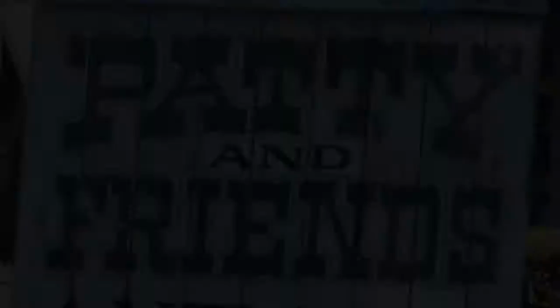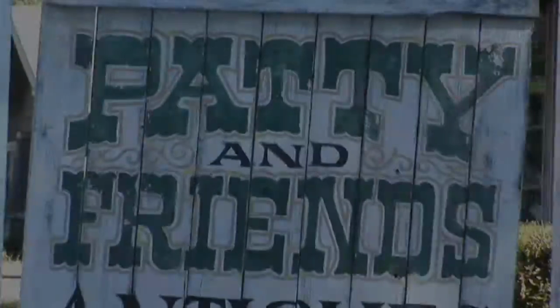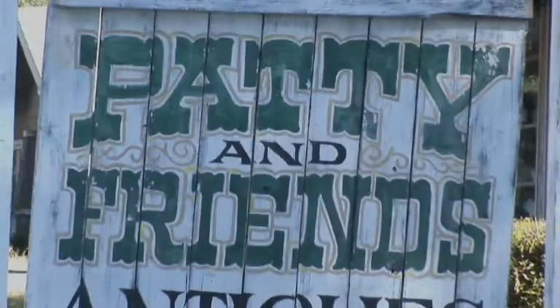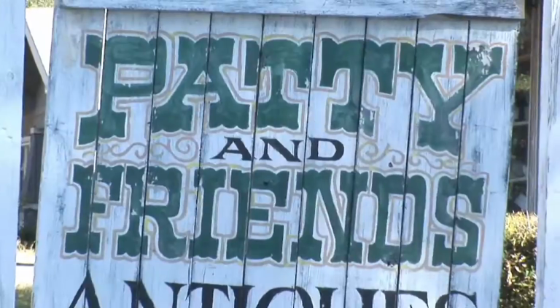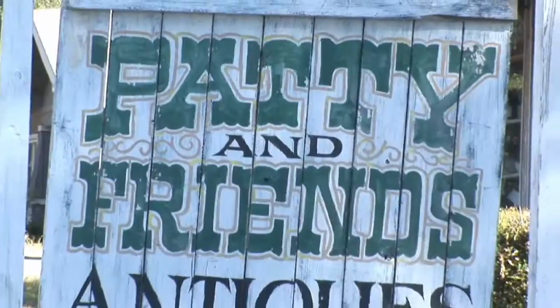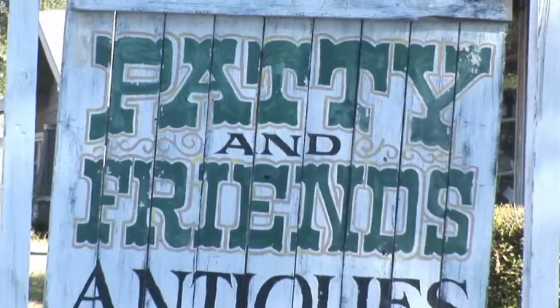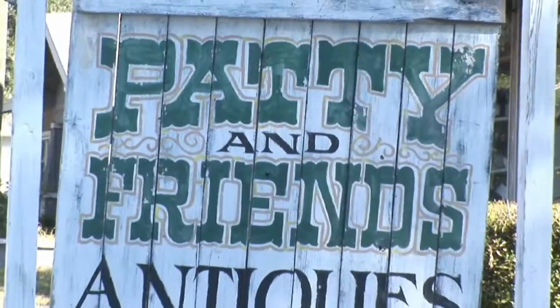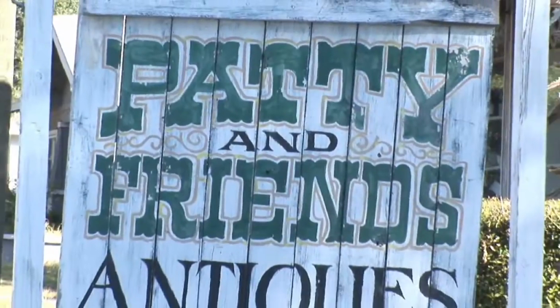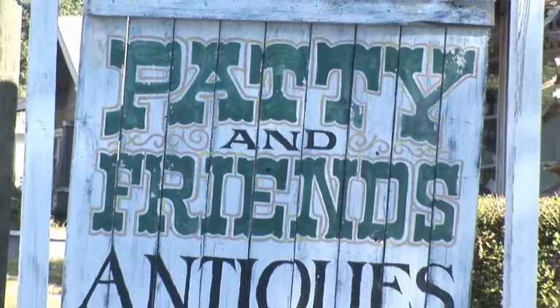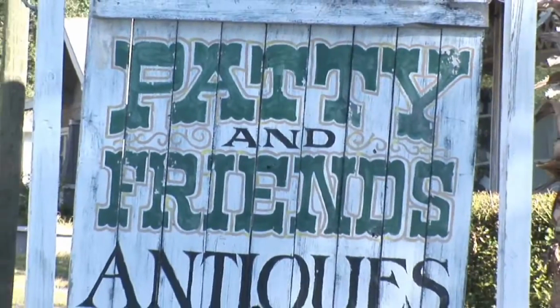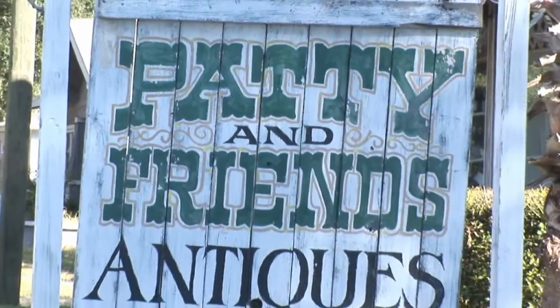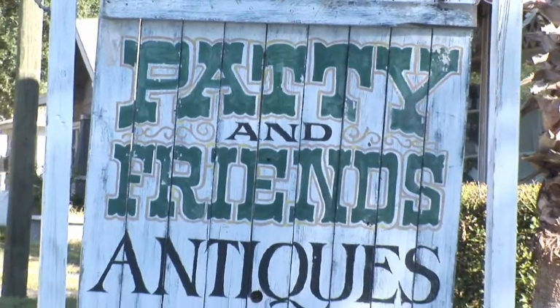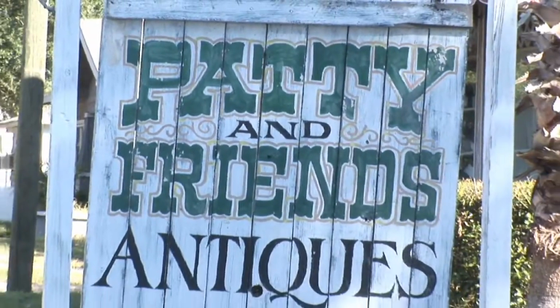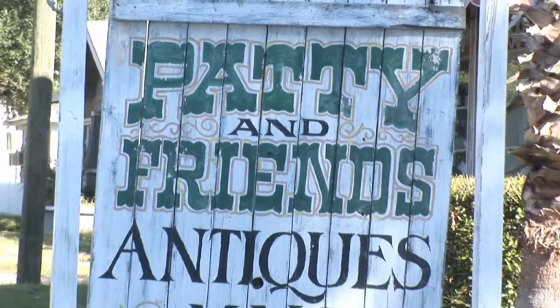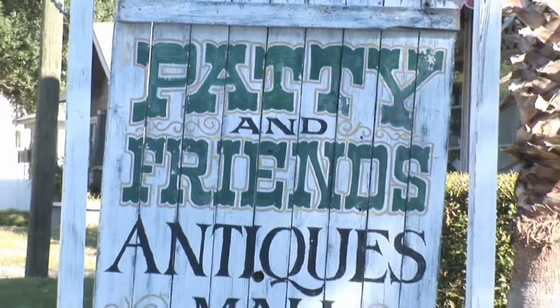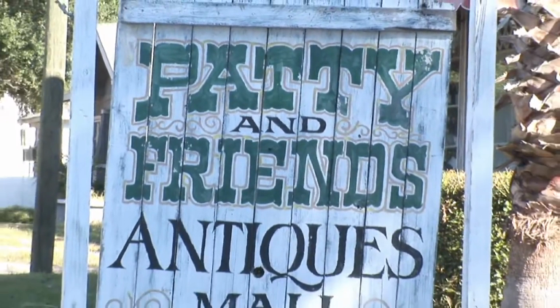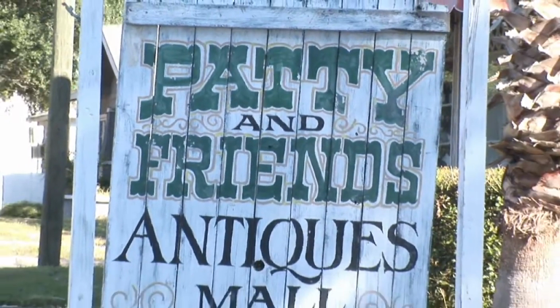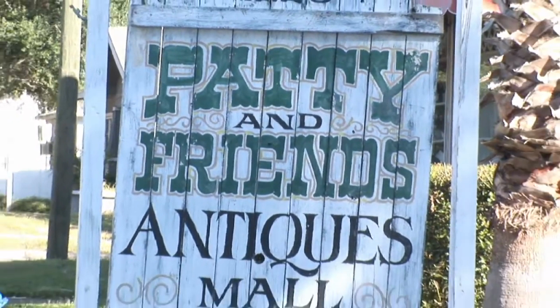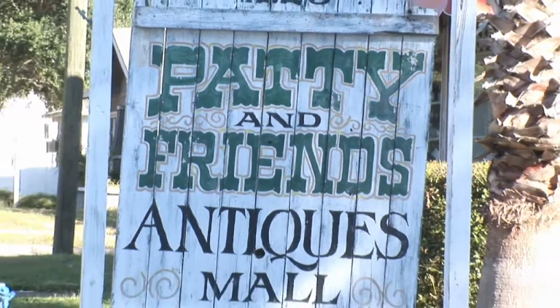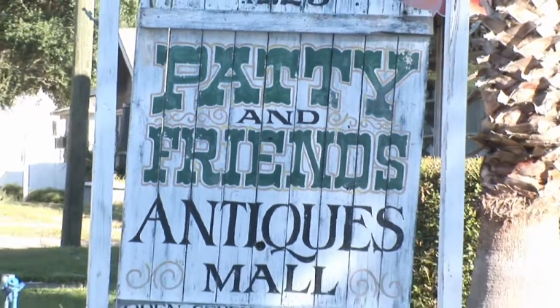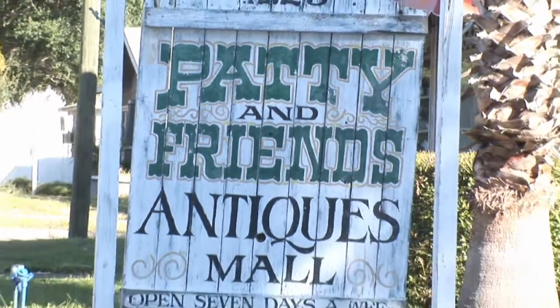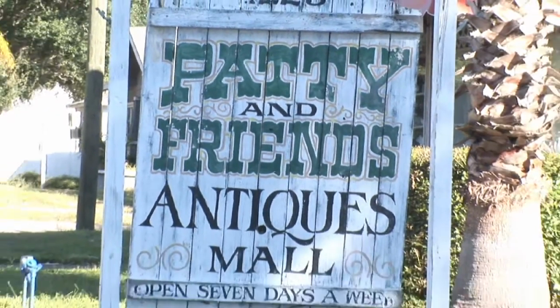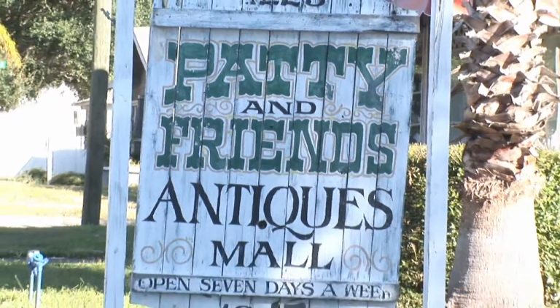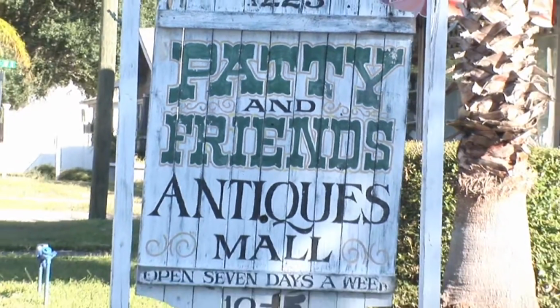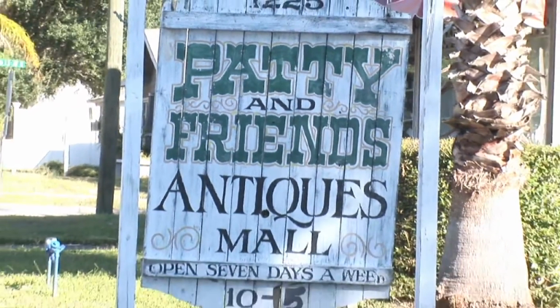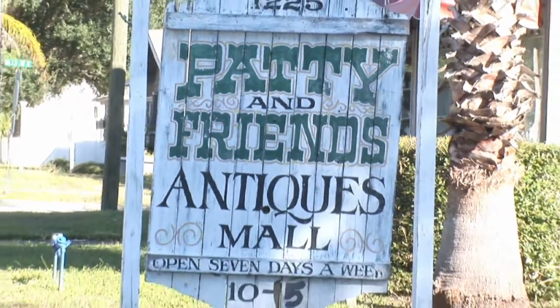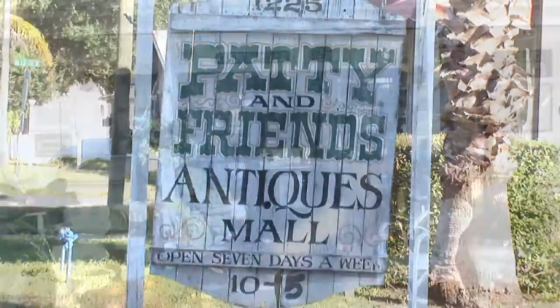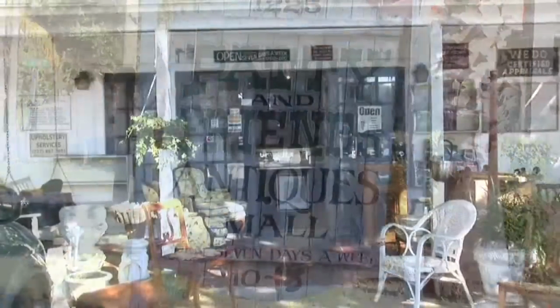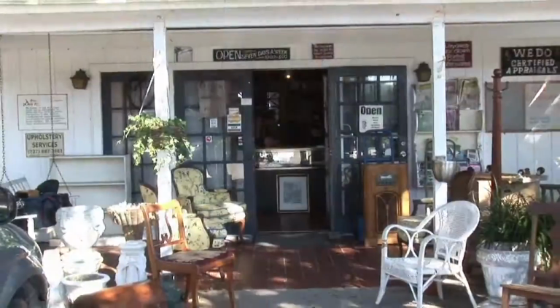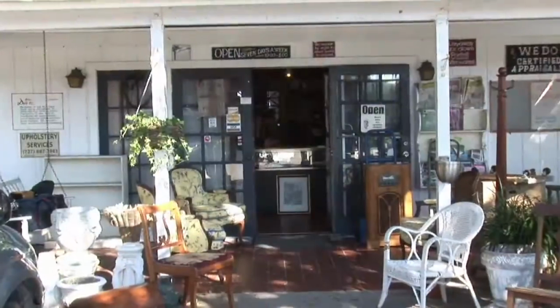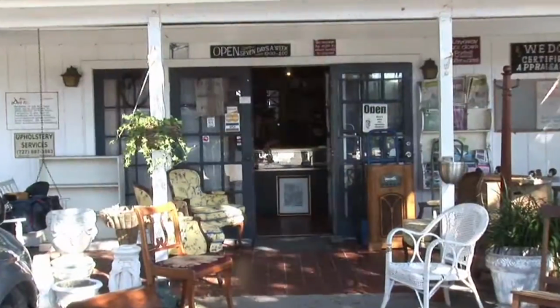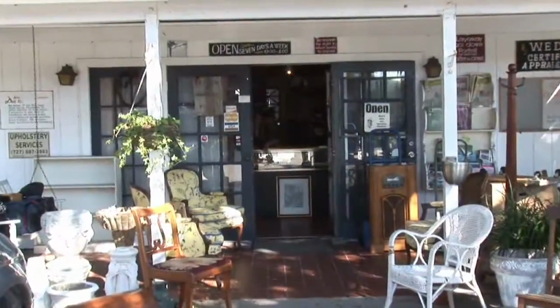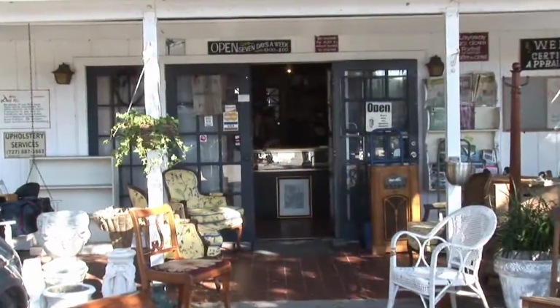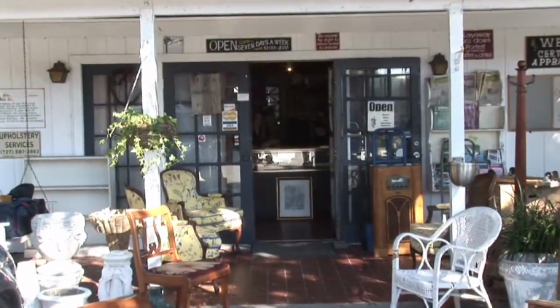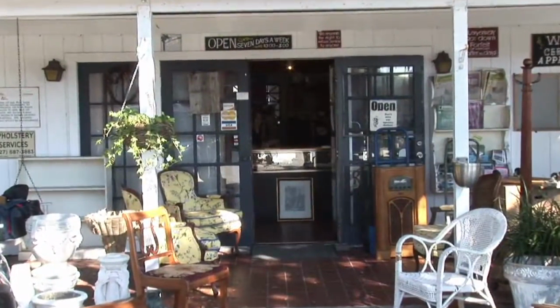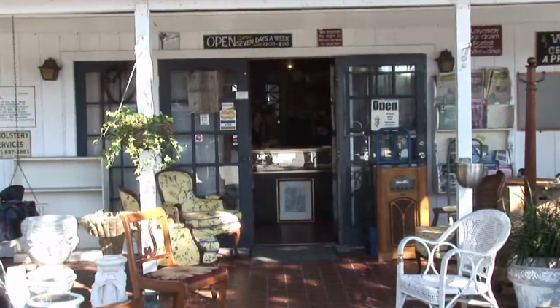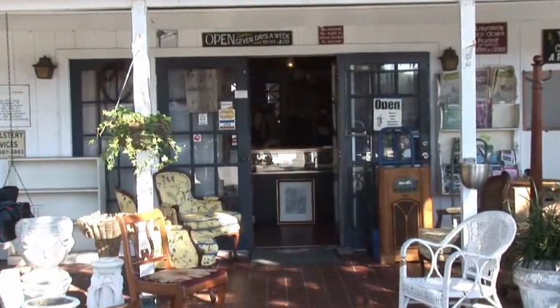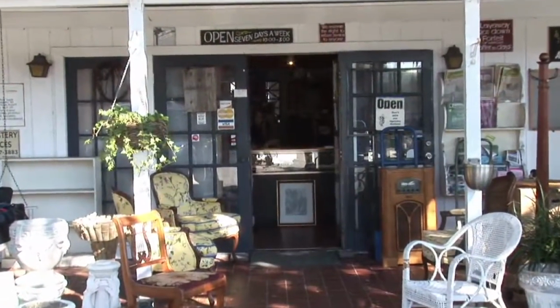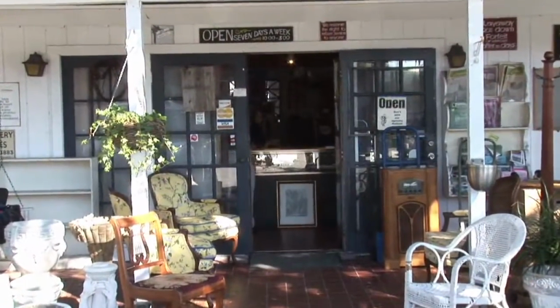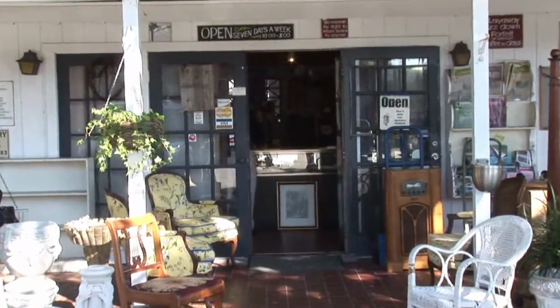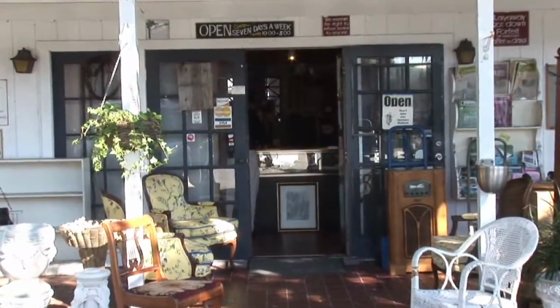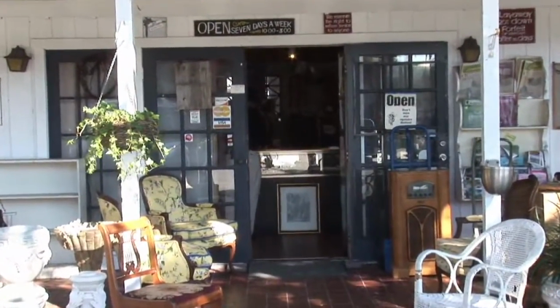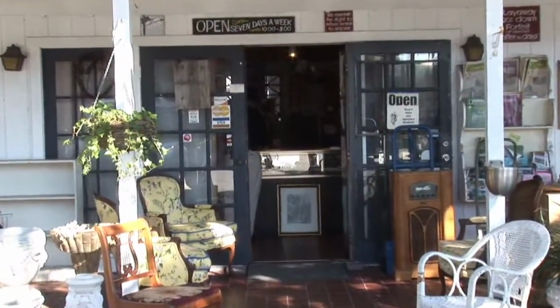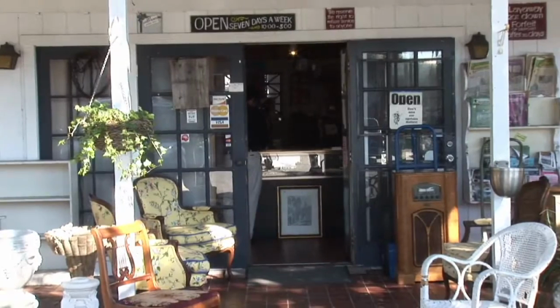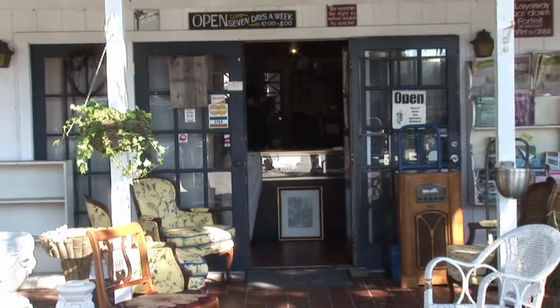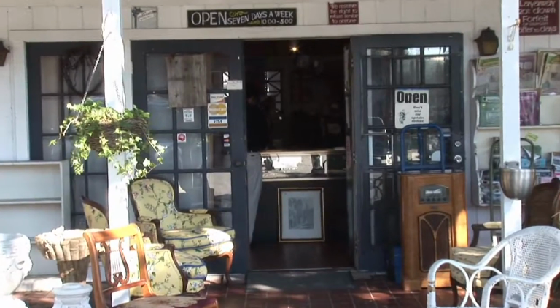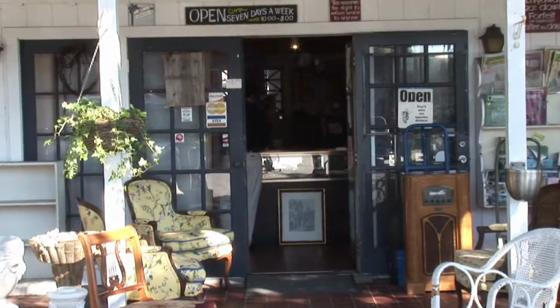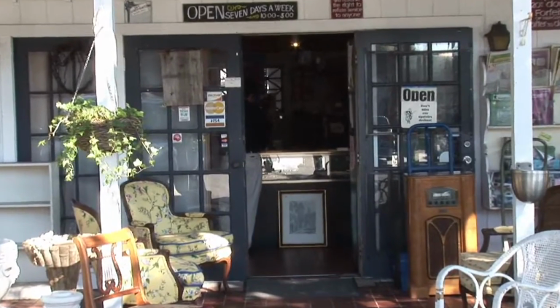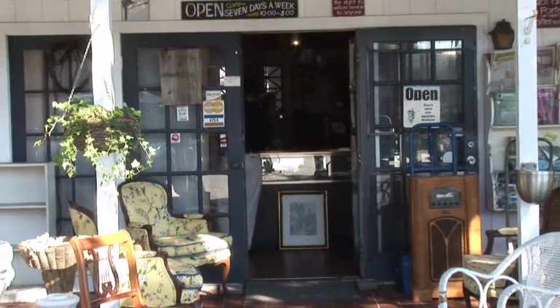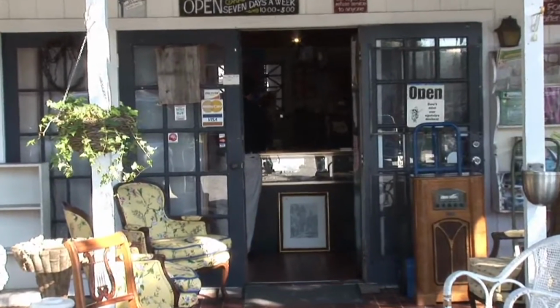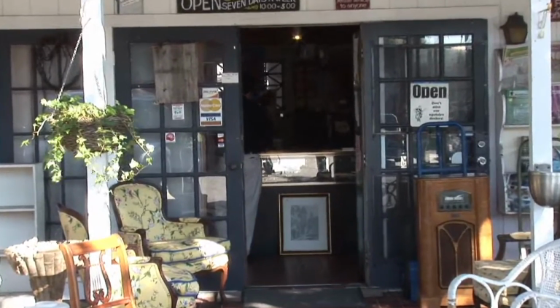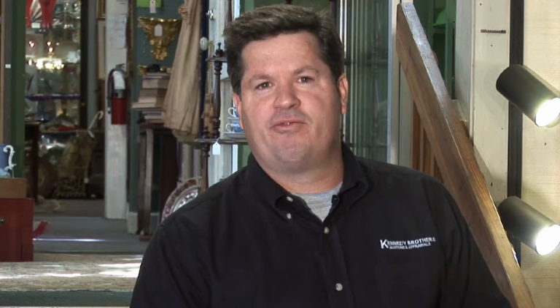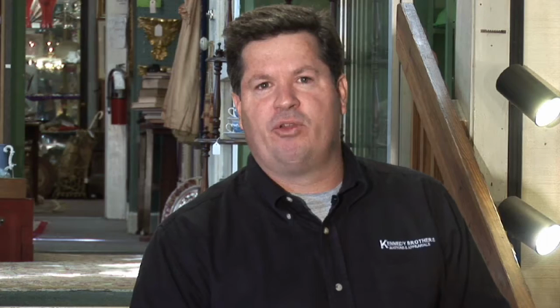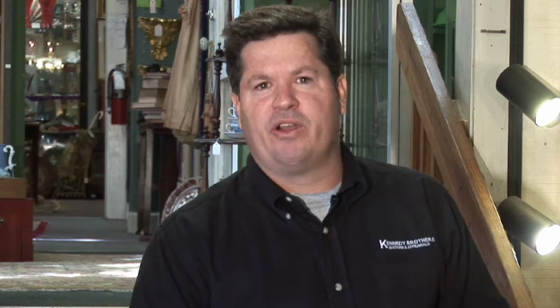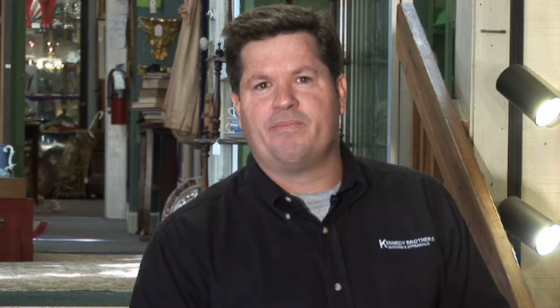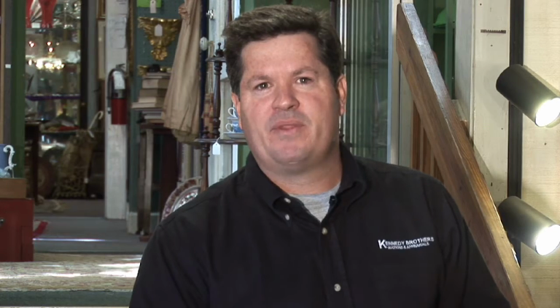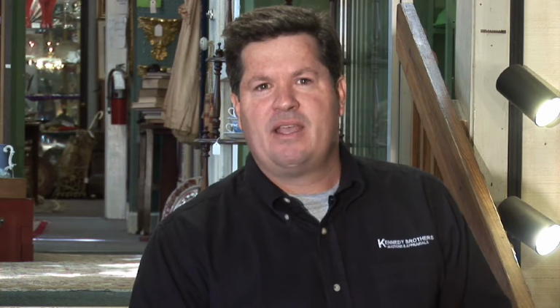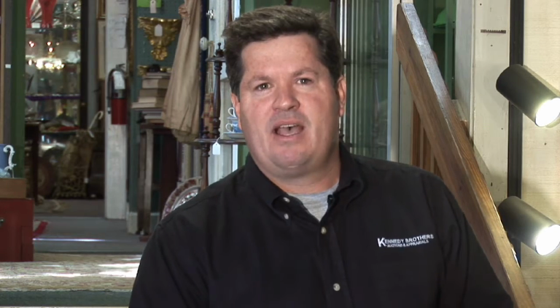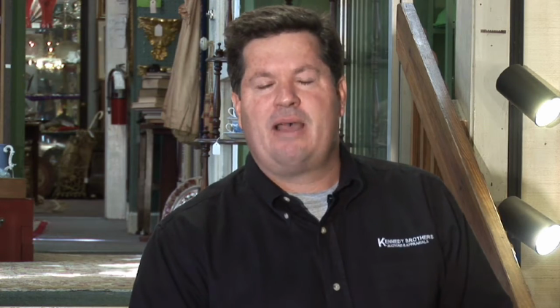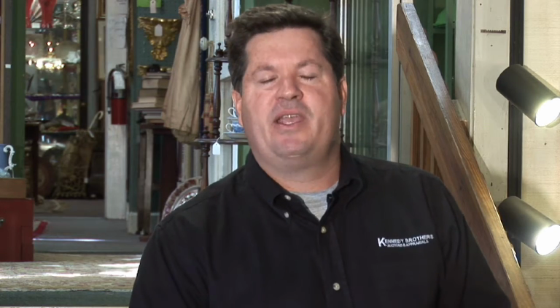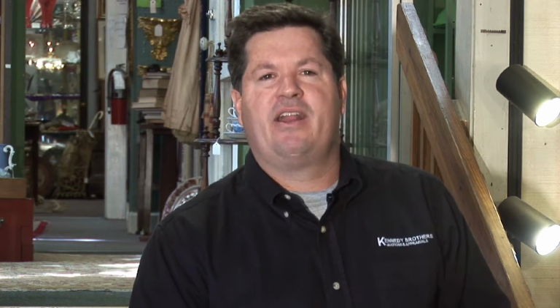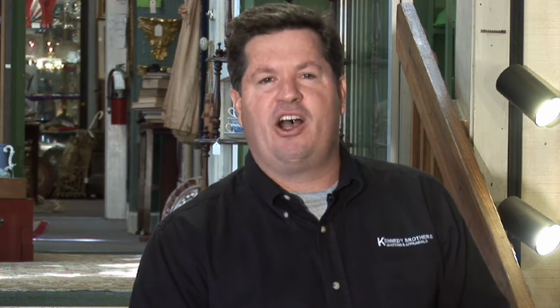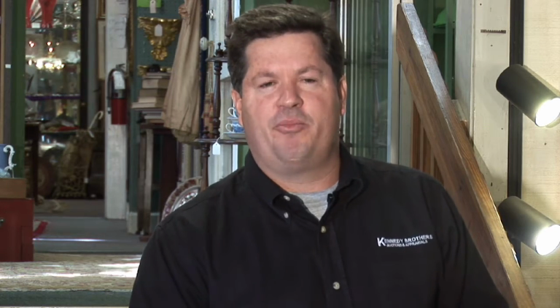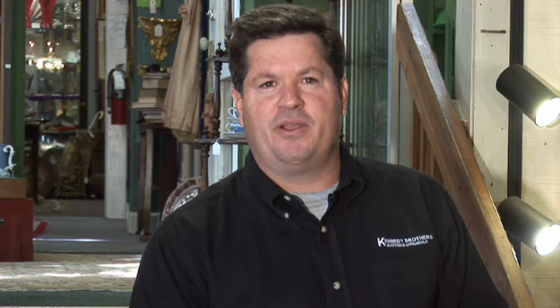Are you out looking for antique china cabinets? I'm Blake Kennedy and I'm at Patty and Friends Antique Mall here in St. Petersburg, Florida. I'm here to help you.